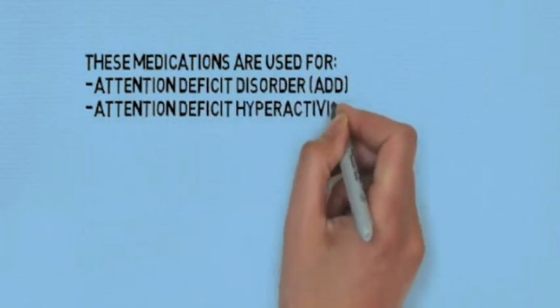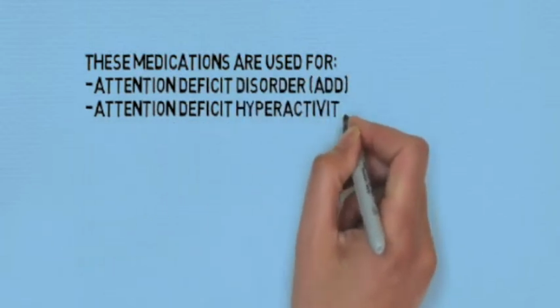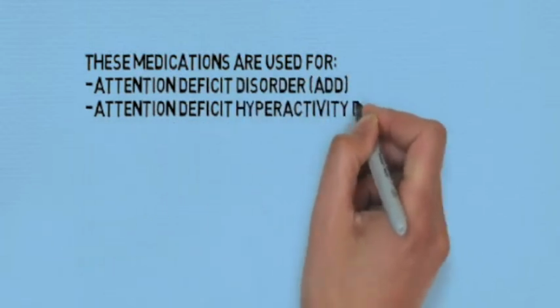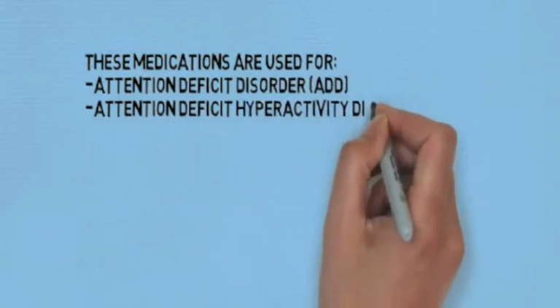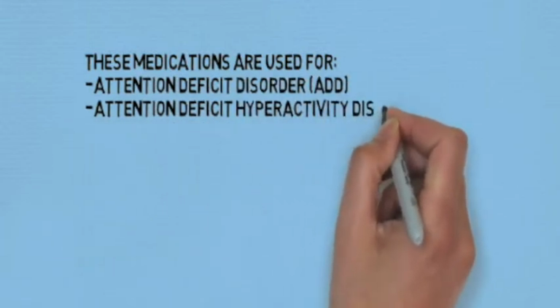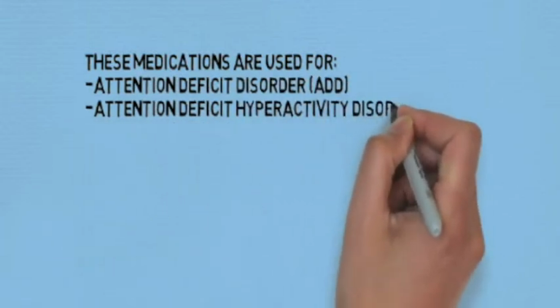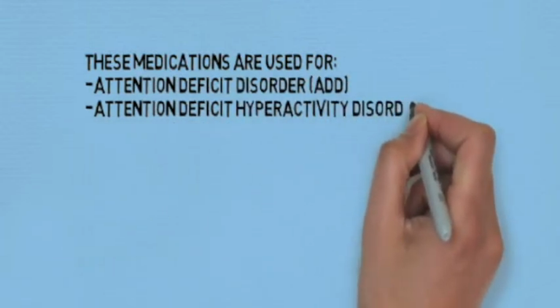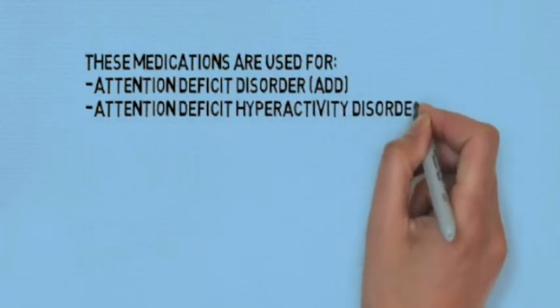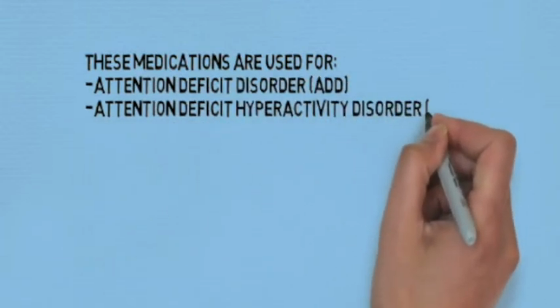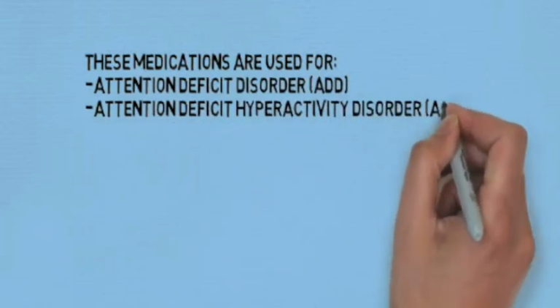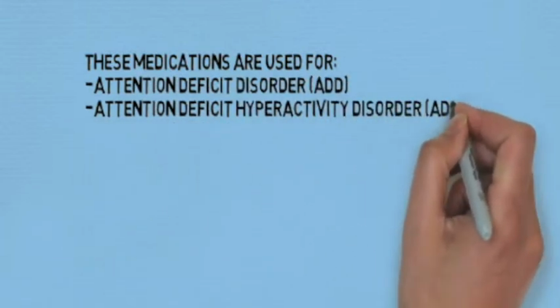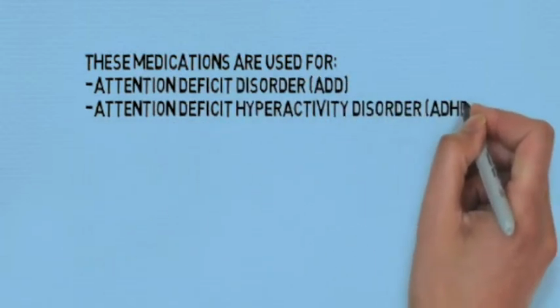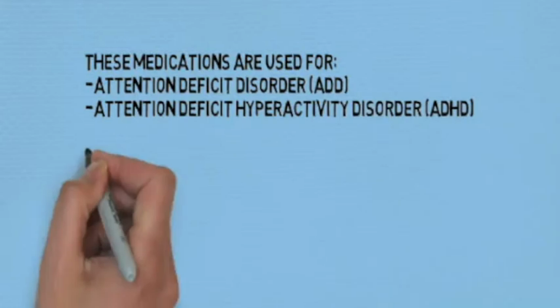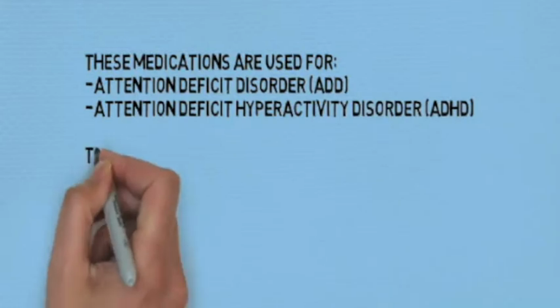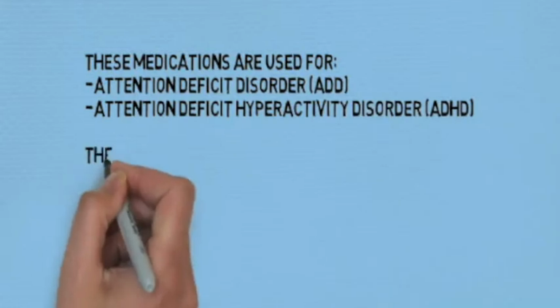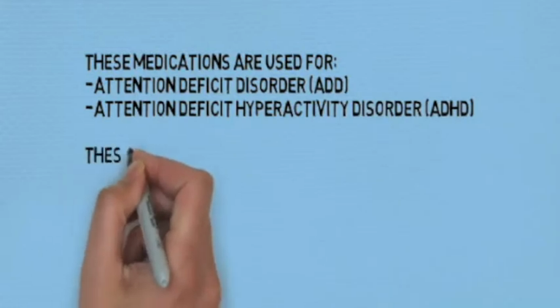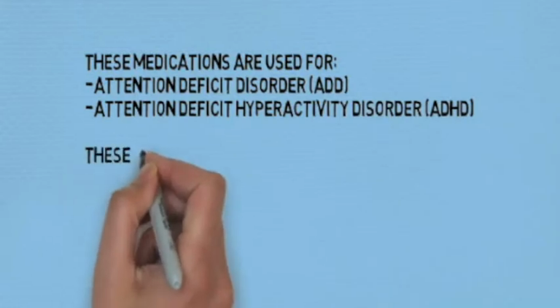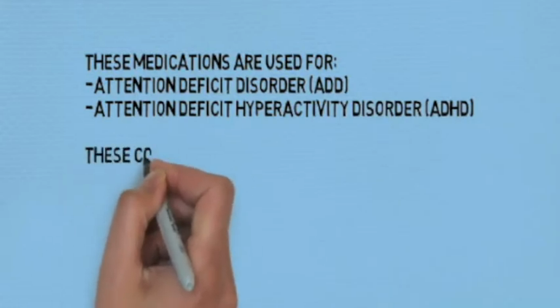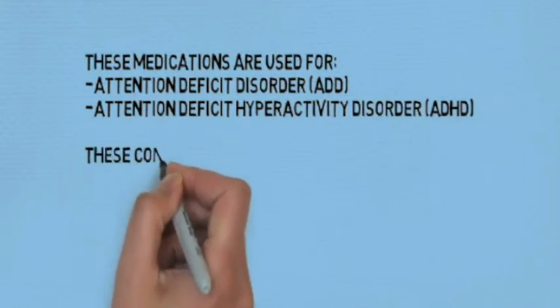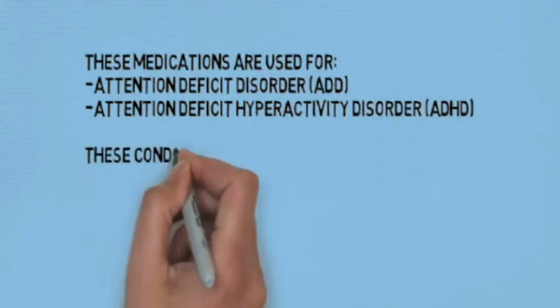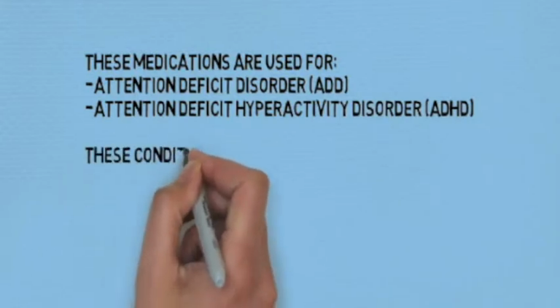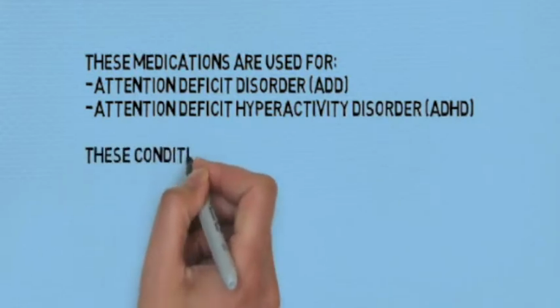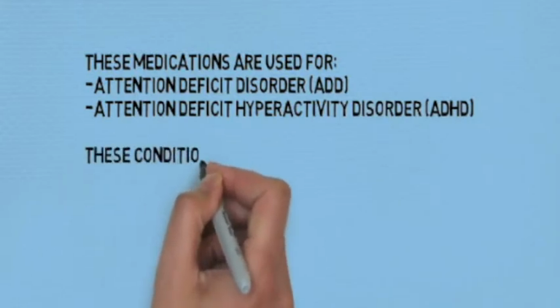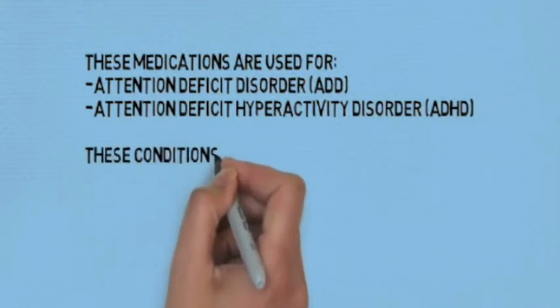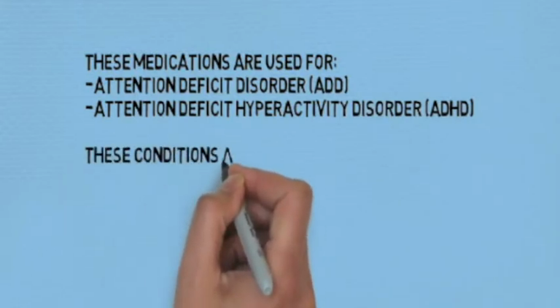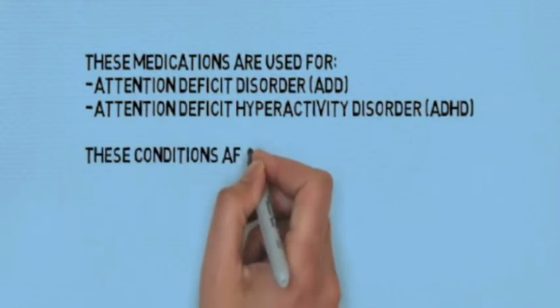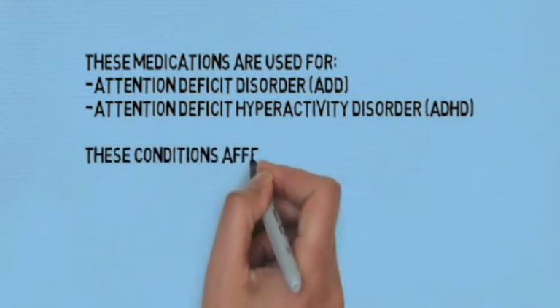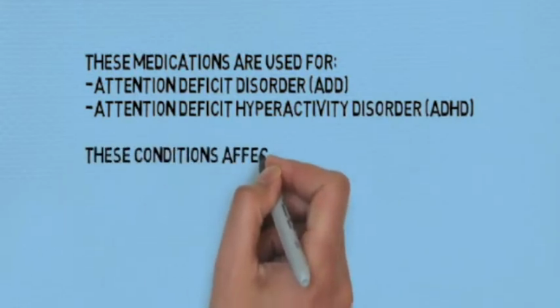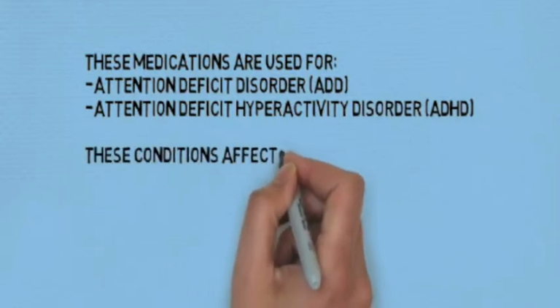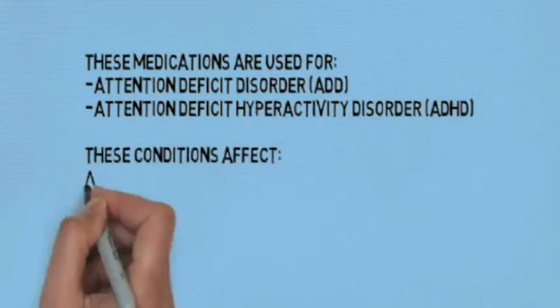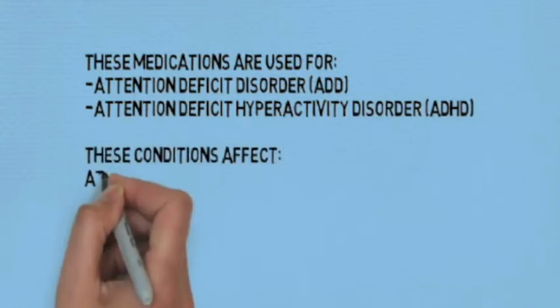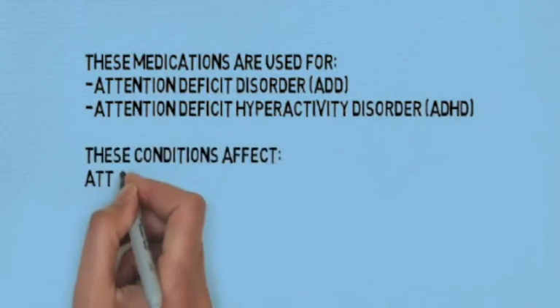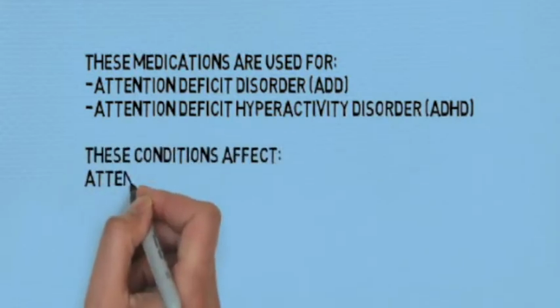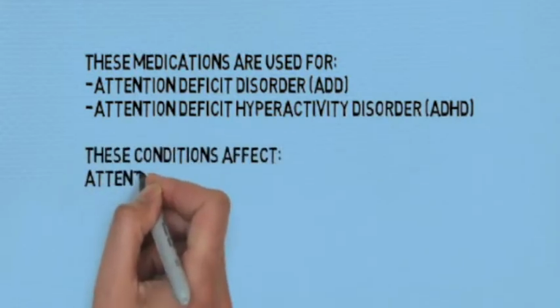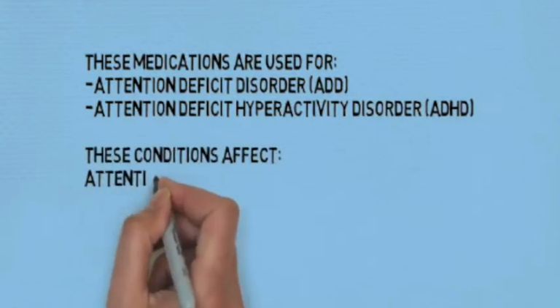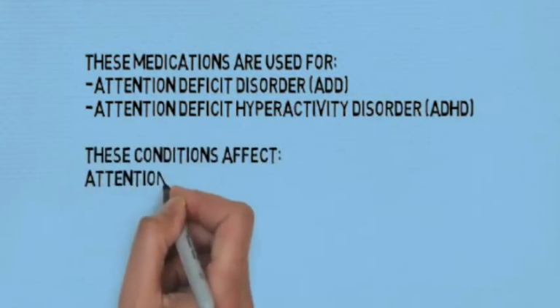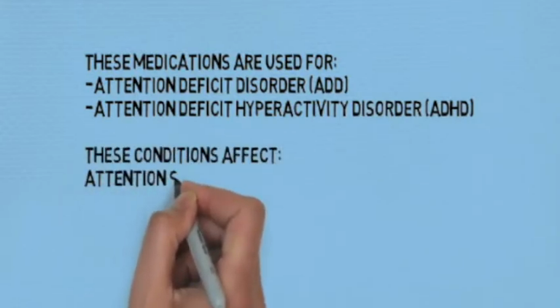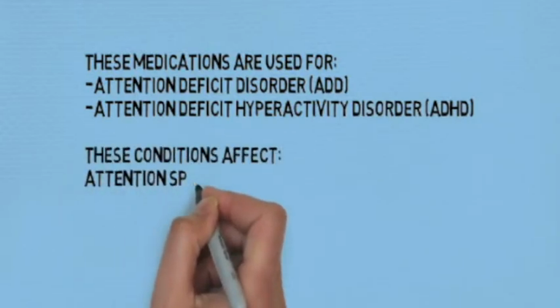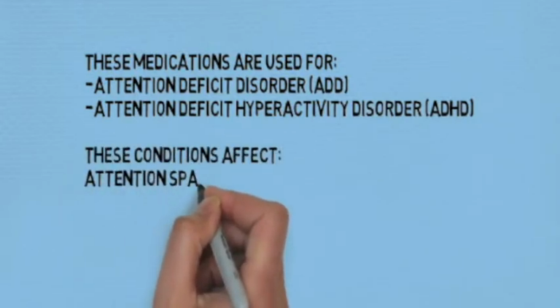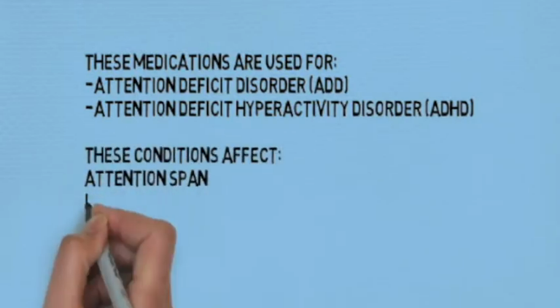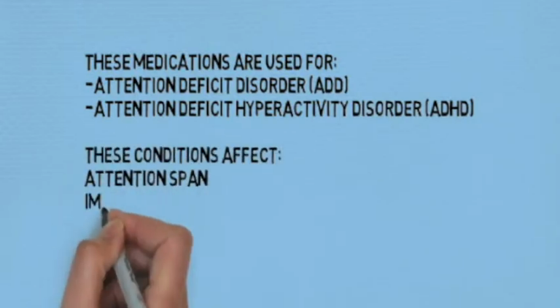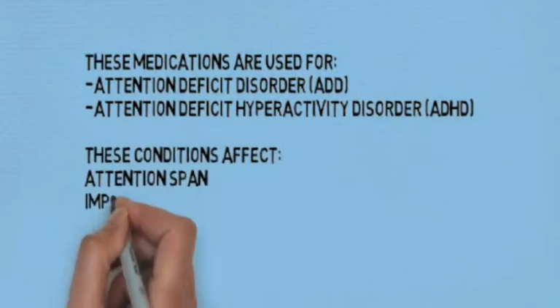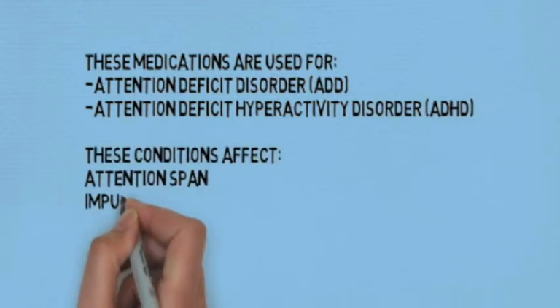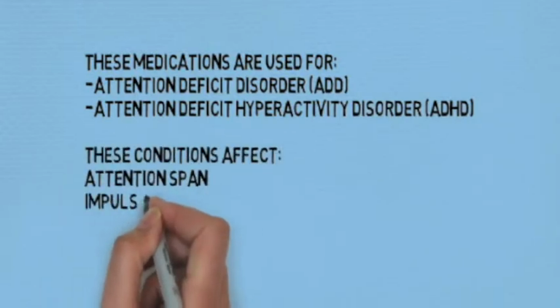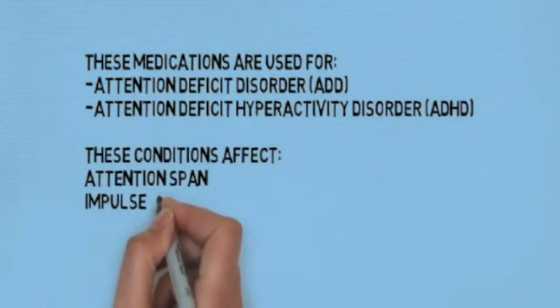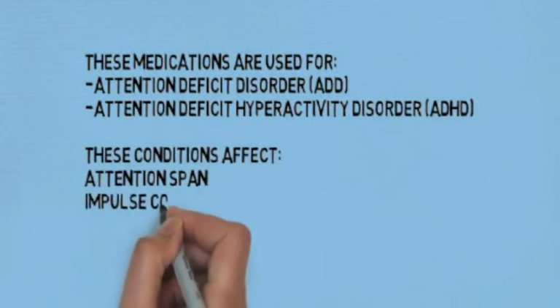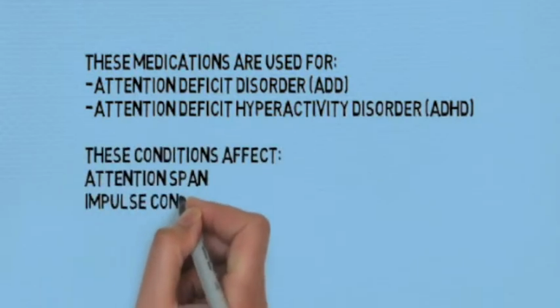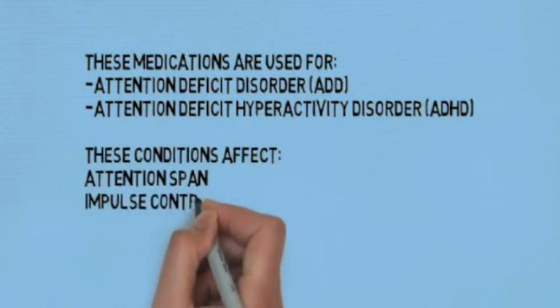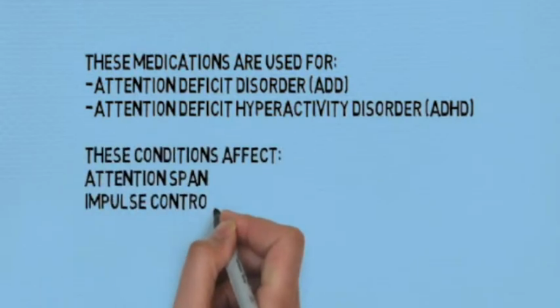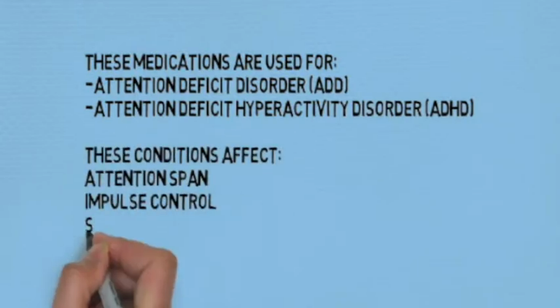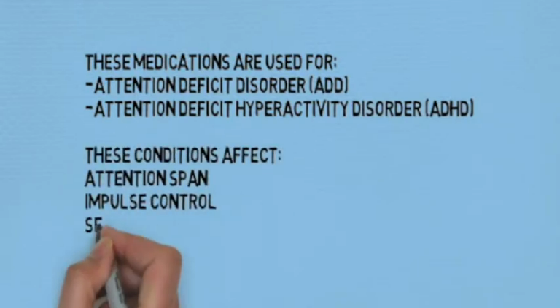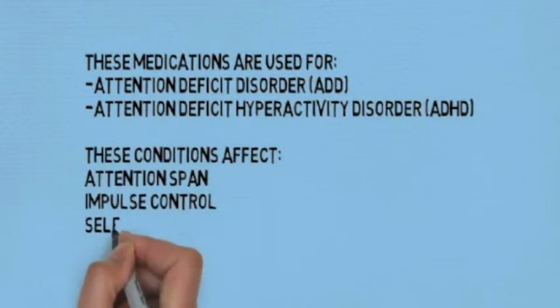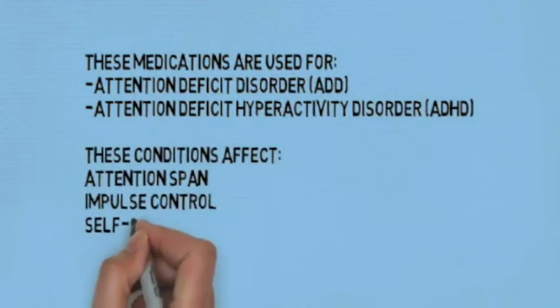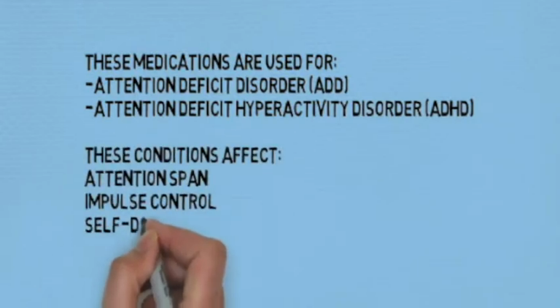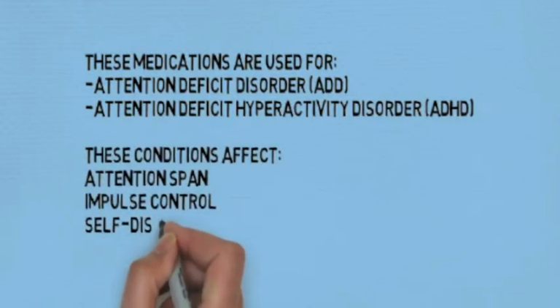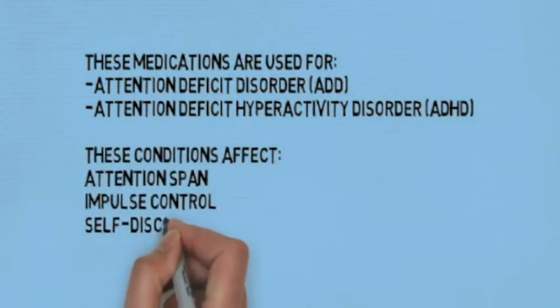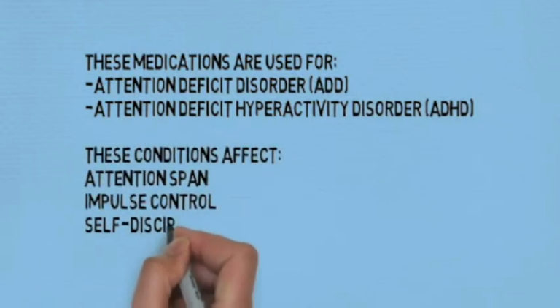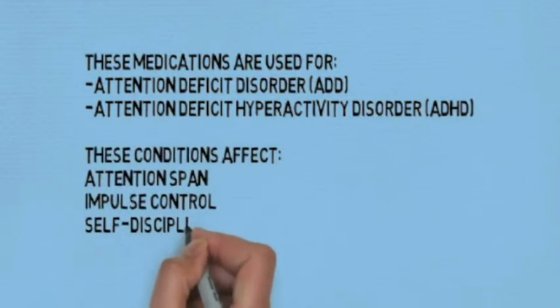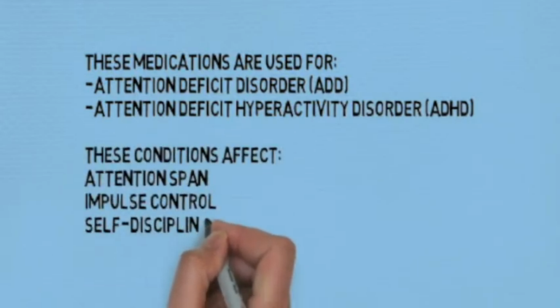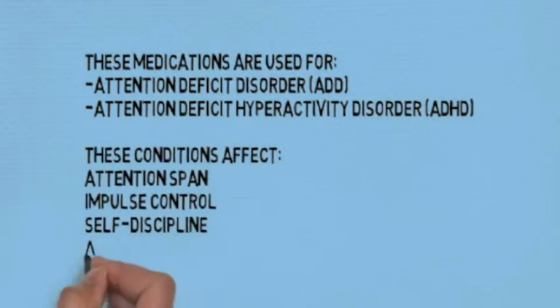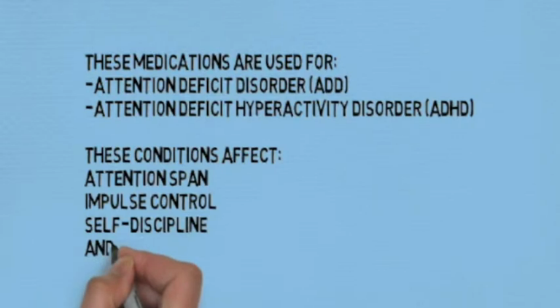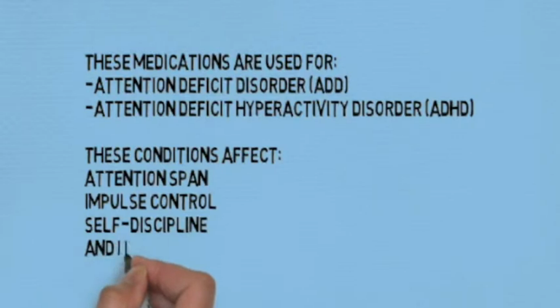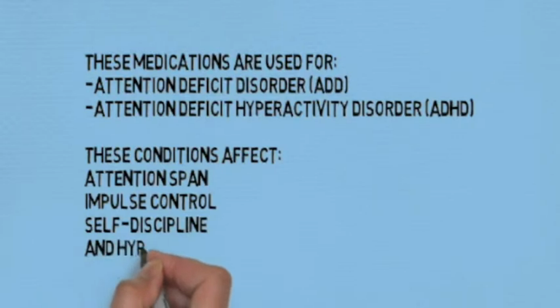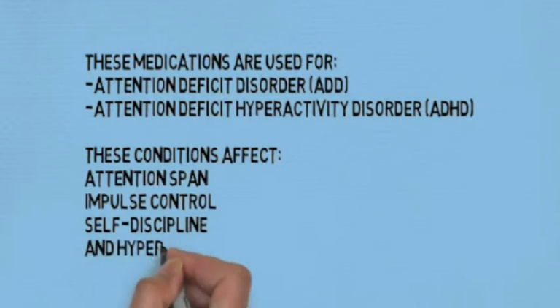These conditions affect attention span, impulse control, self-discipline, and hyperactivity in the case of ADHD.